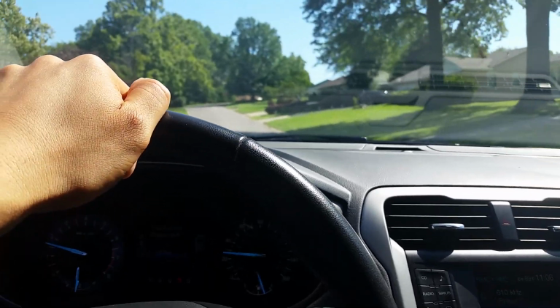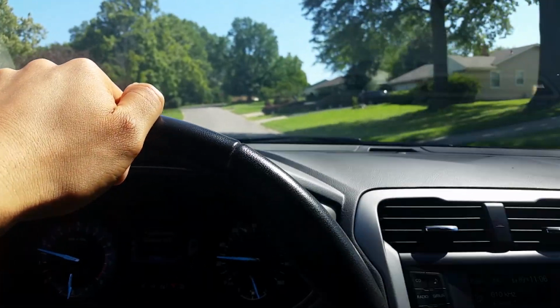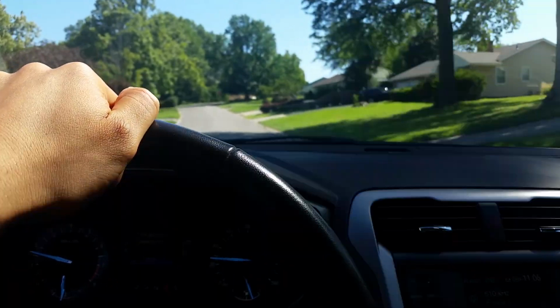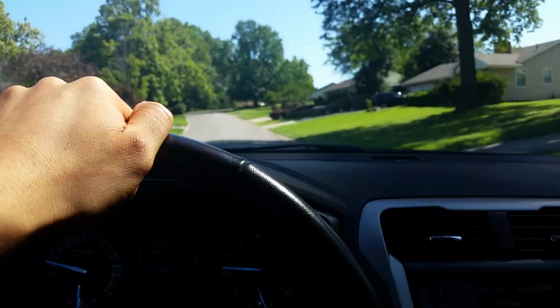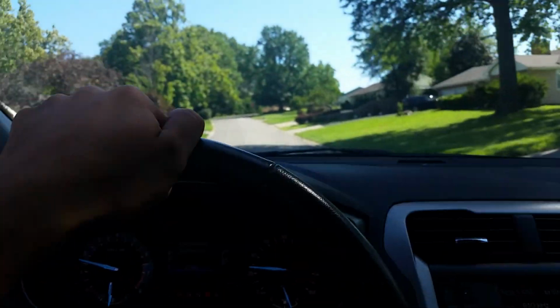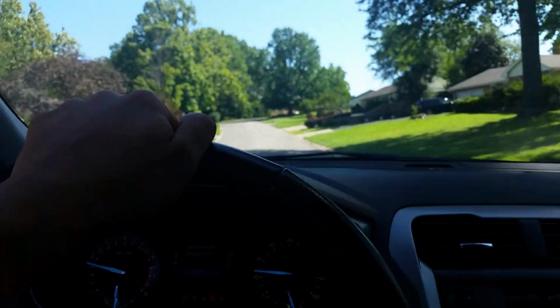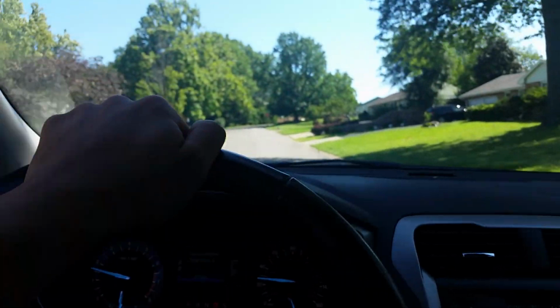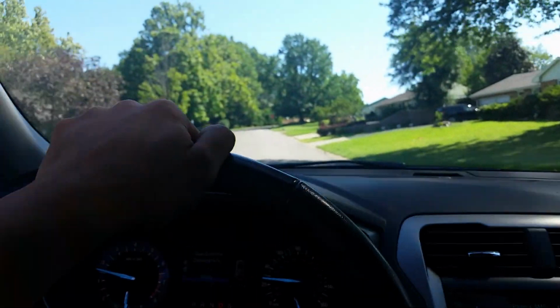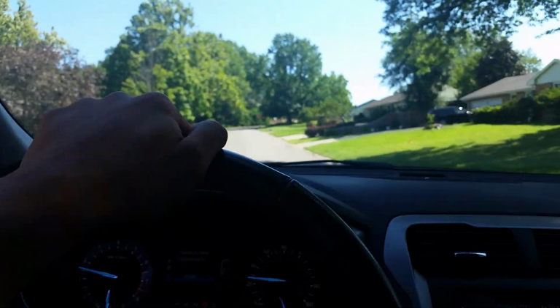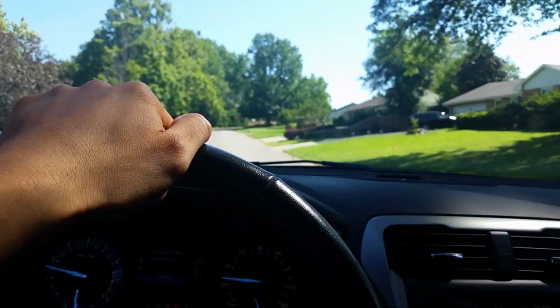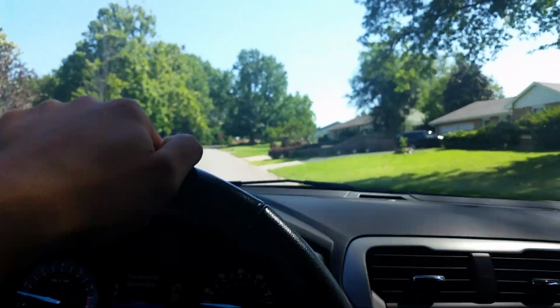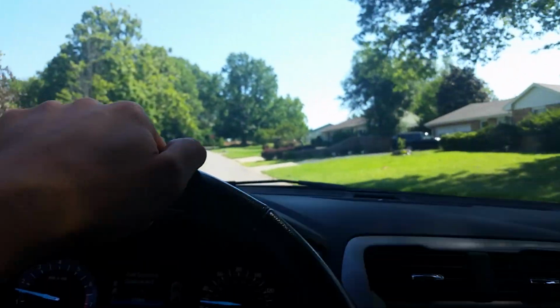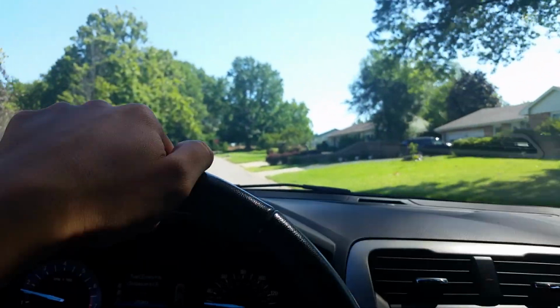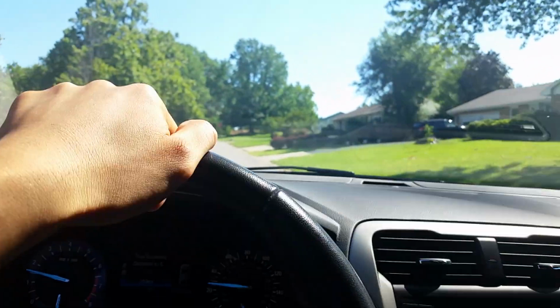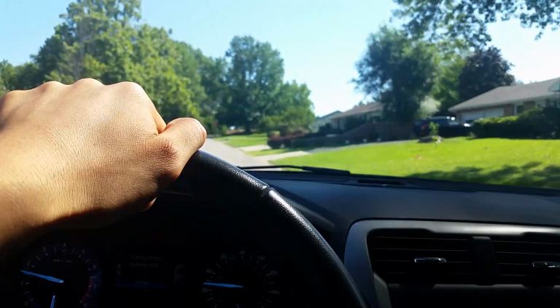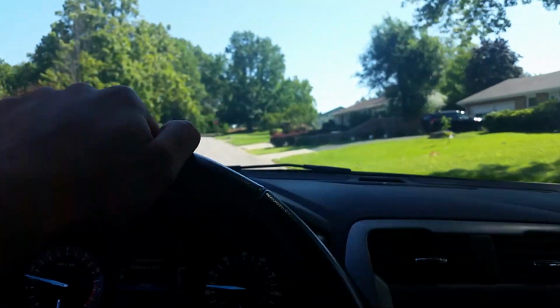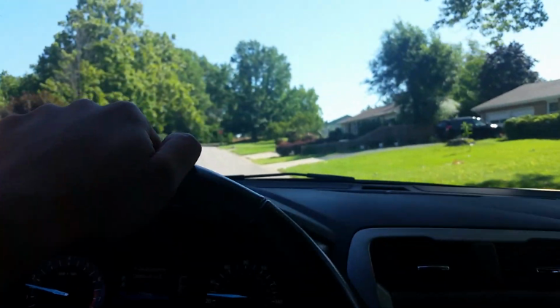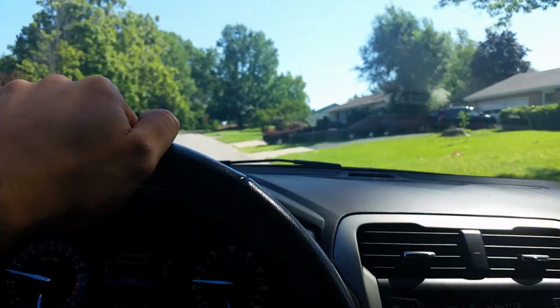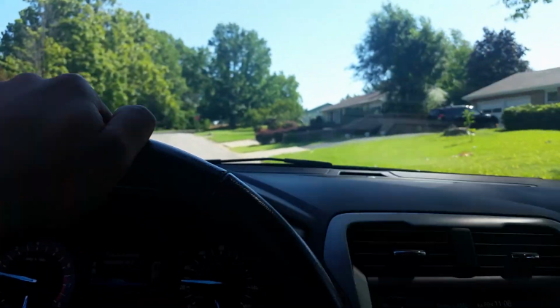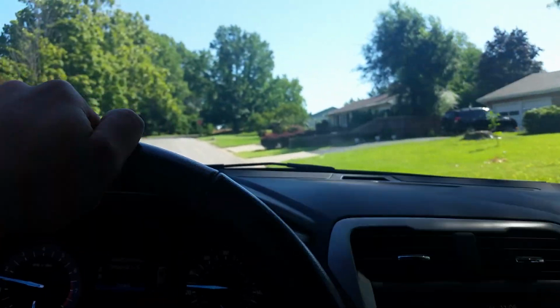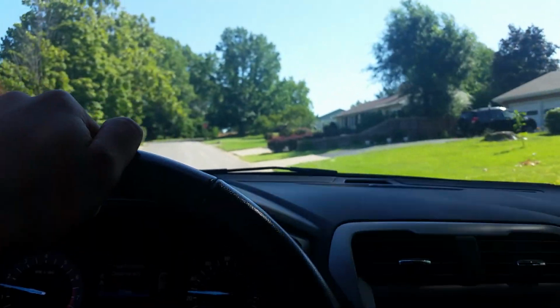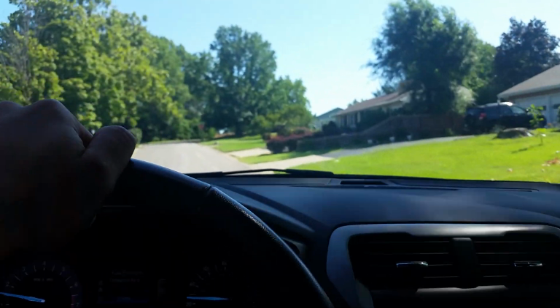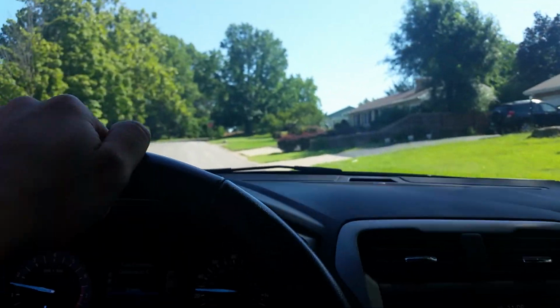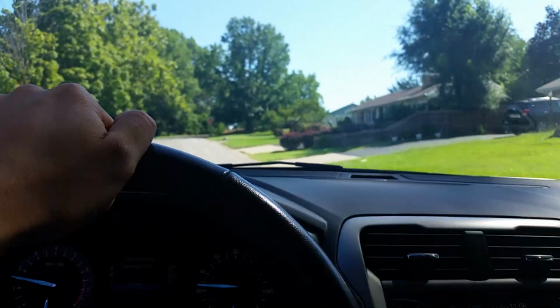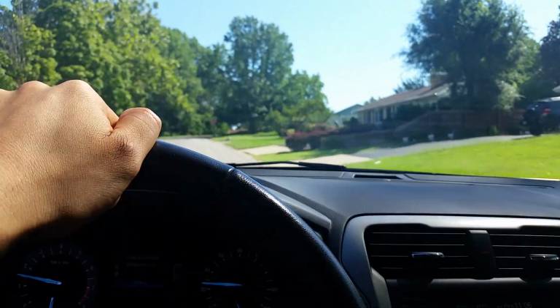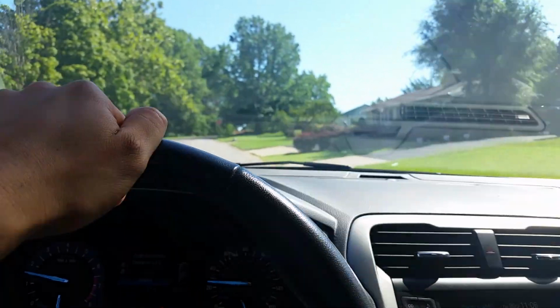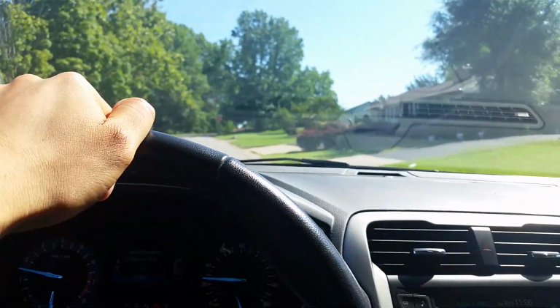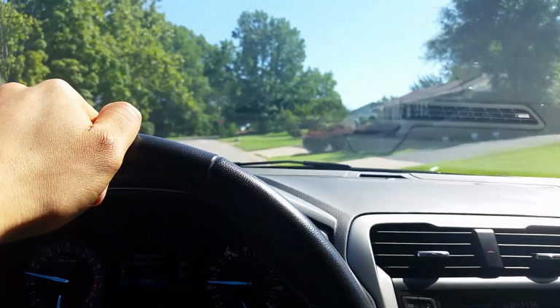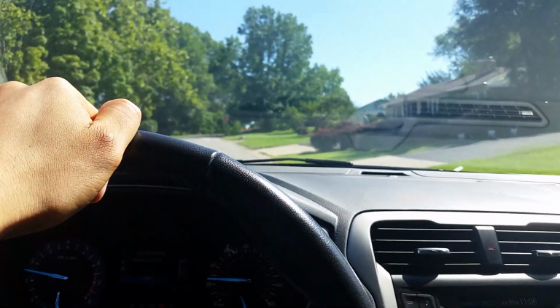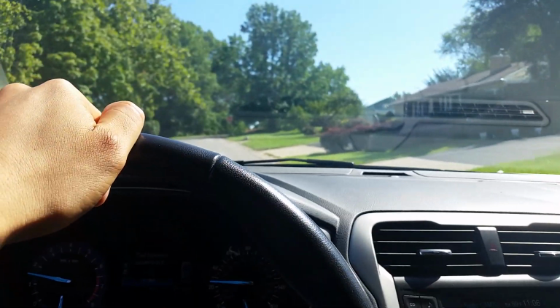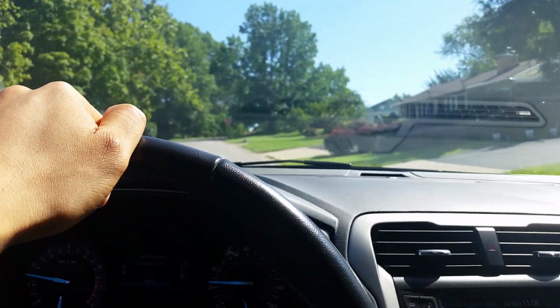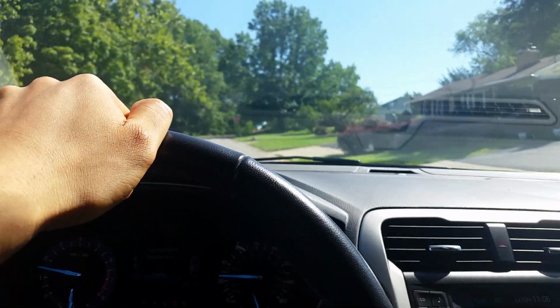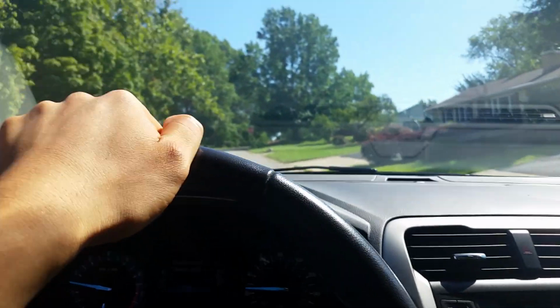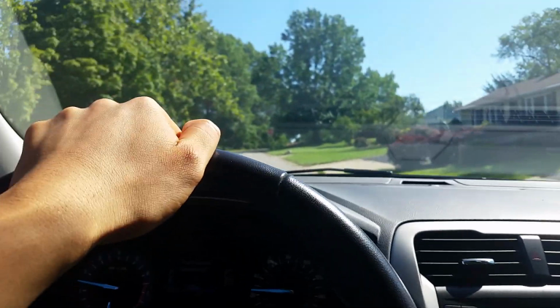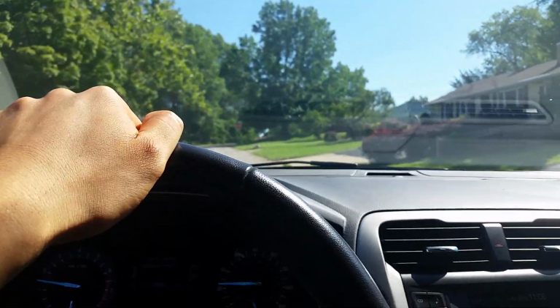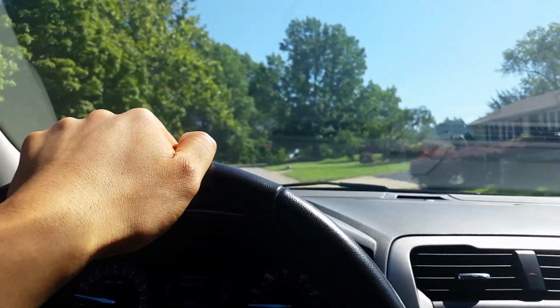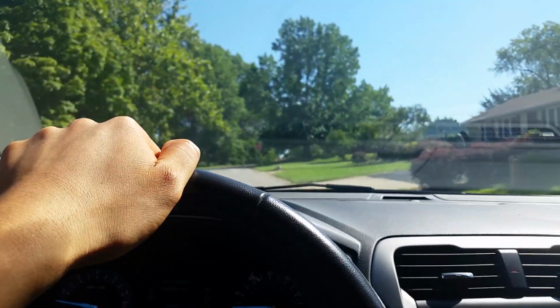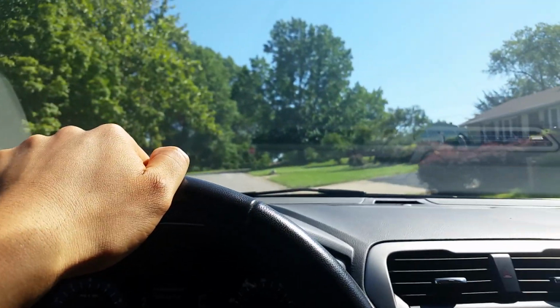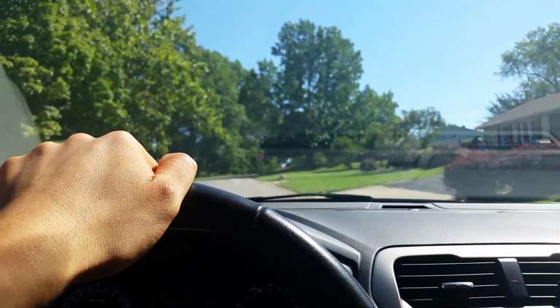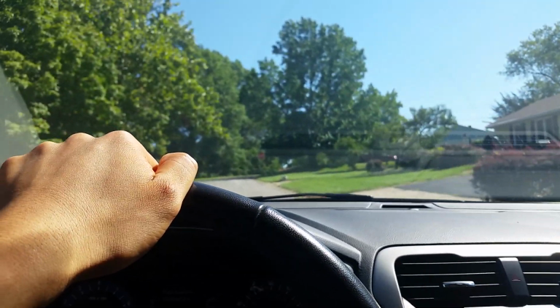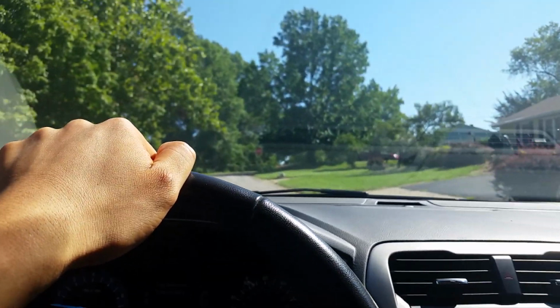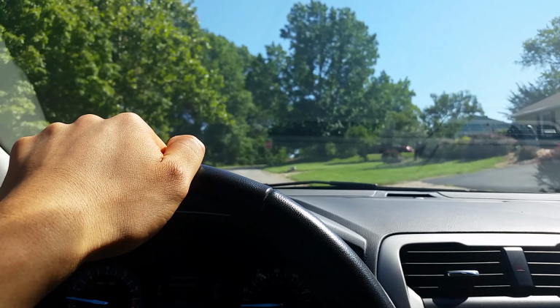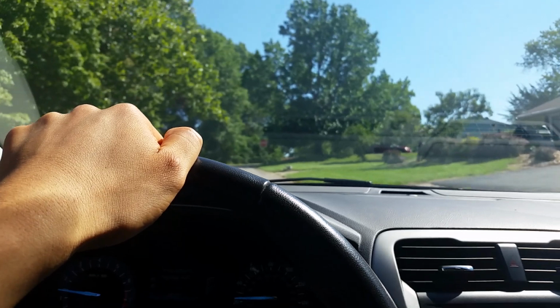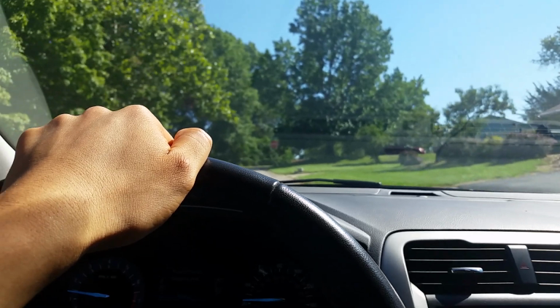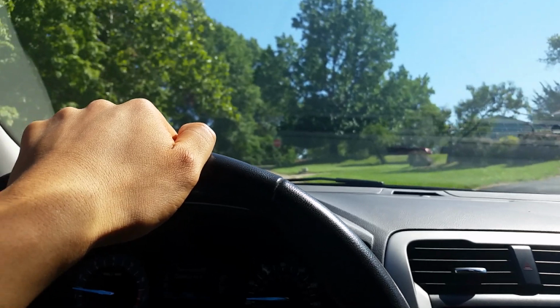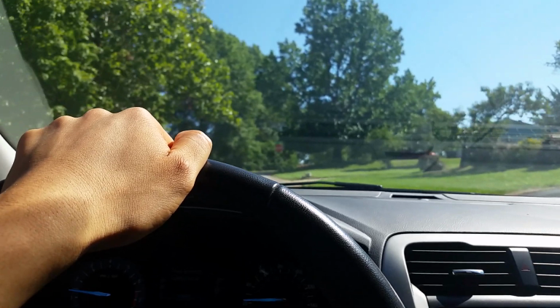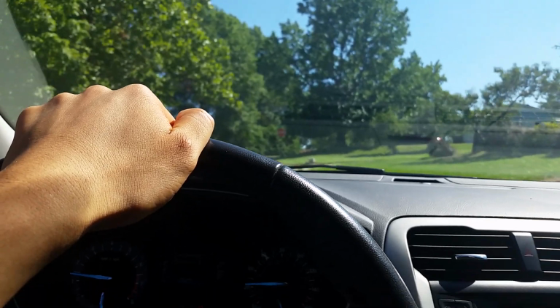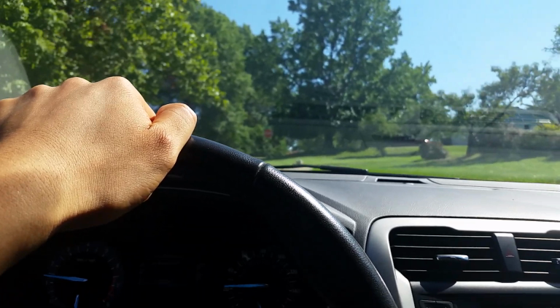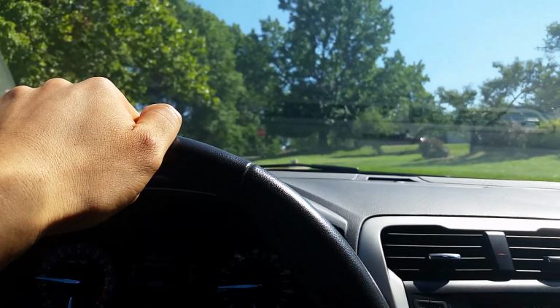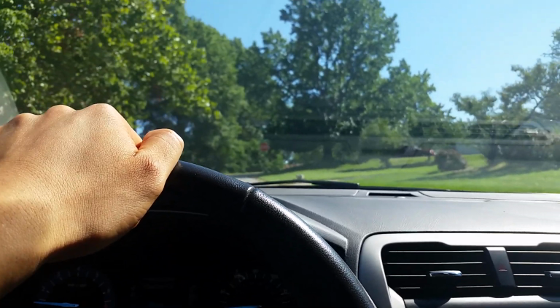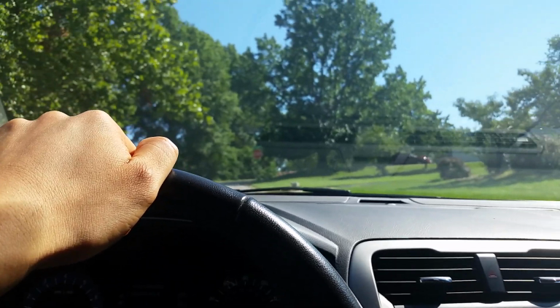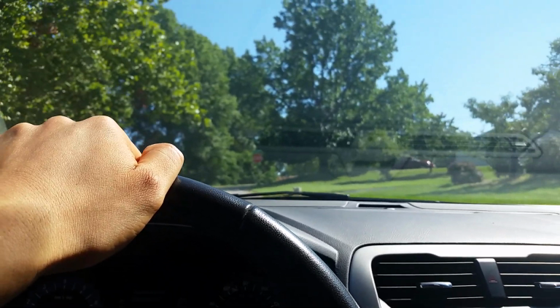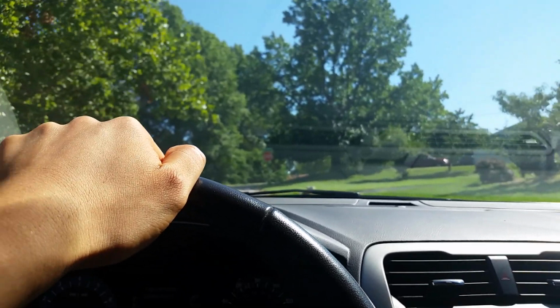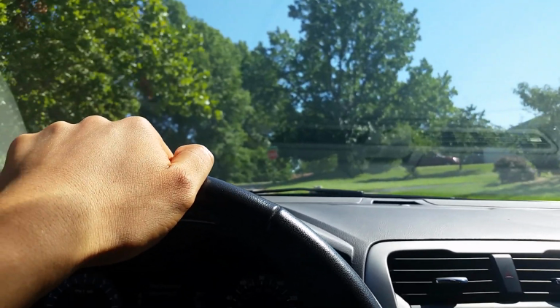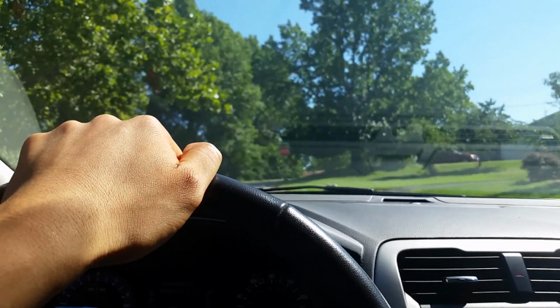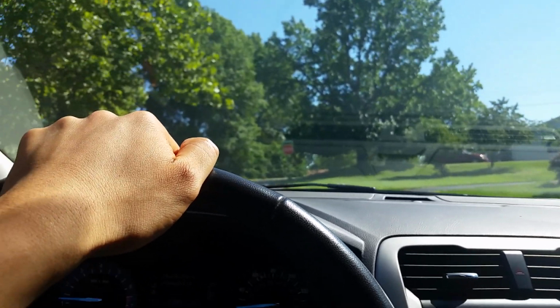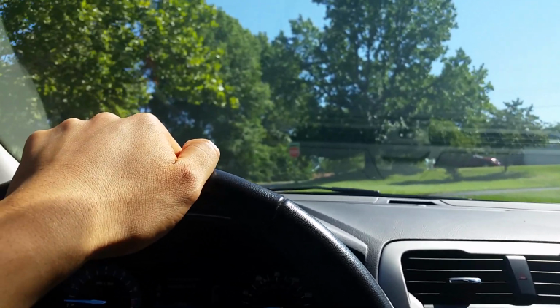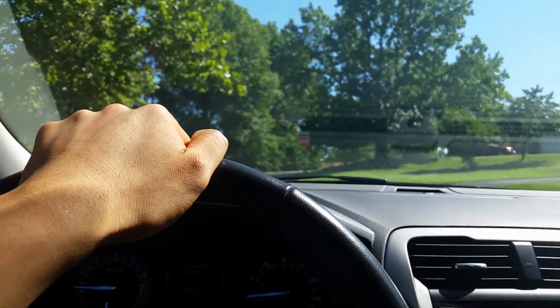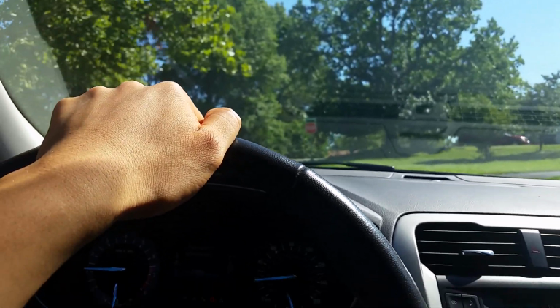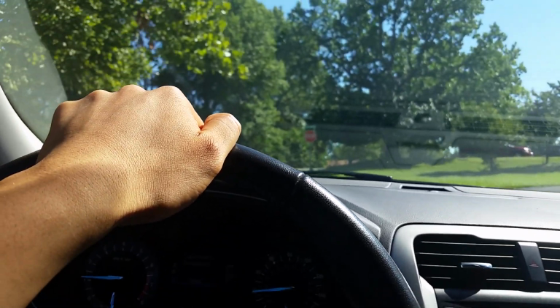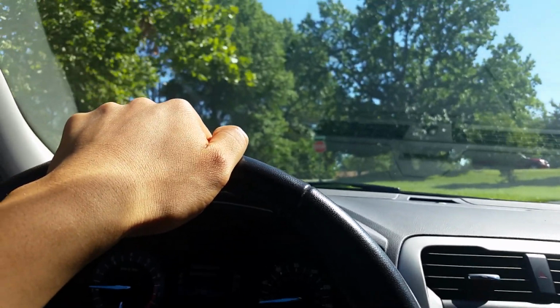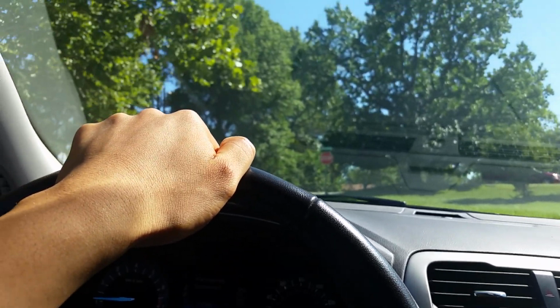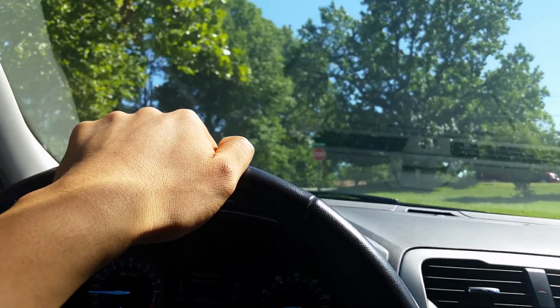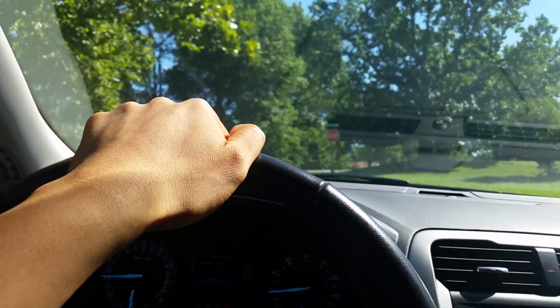Anyway, I thought I'd just do a little demo video so you guys can check out Pops' new car. Peace and out.